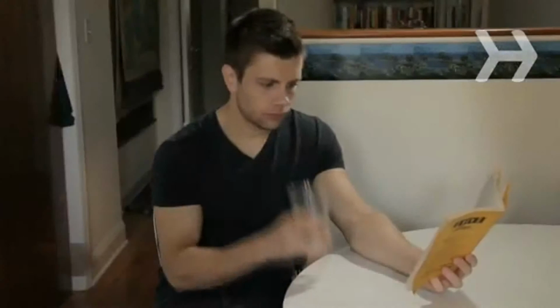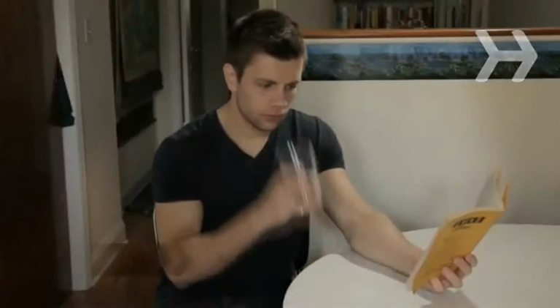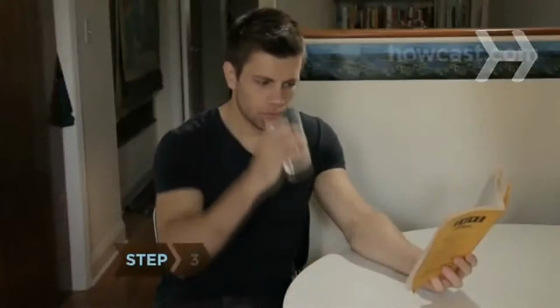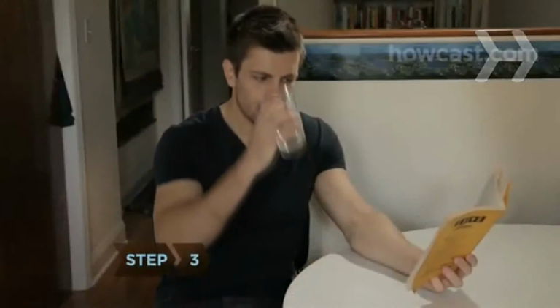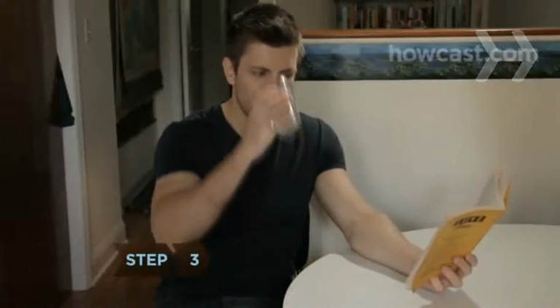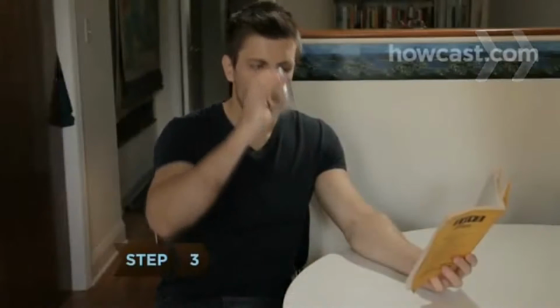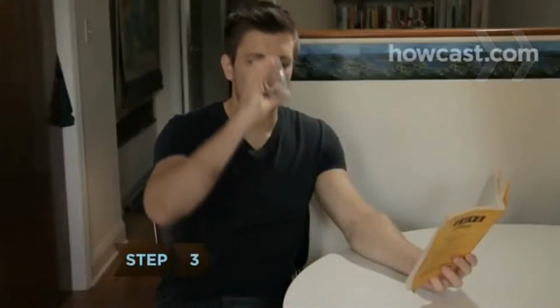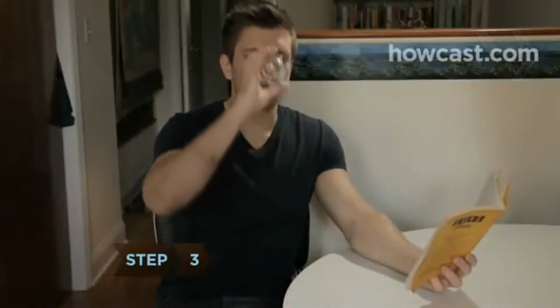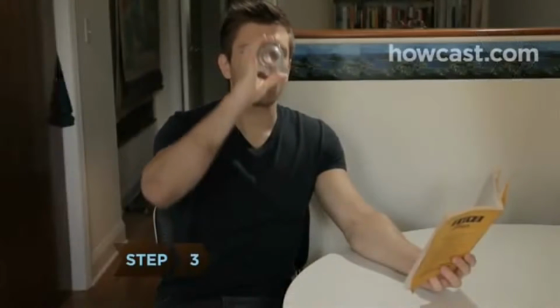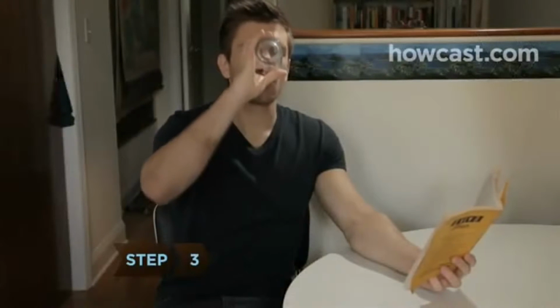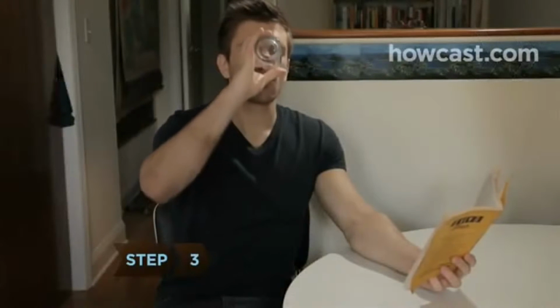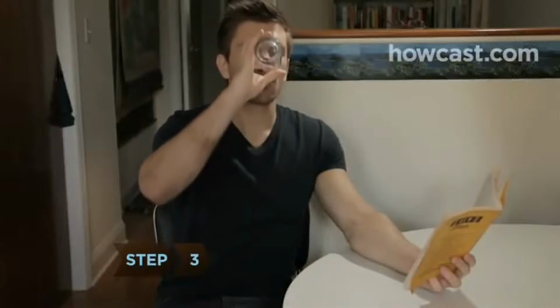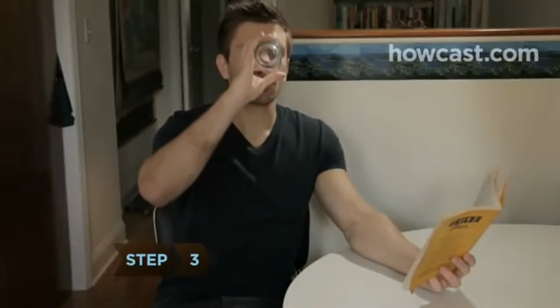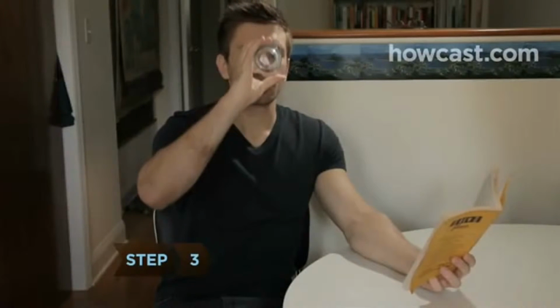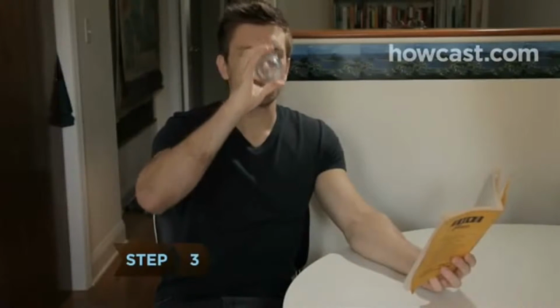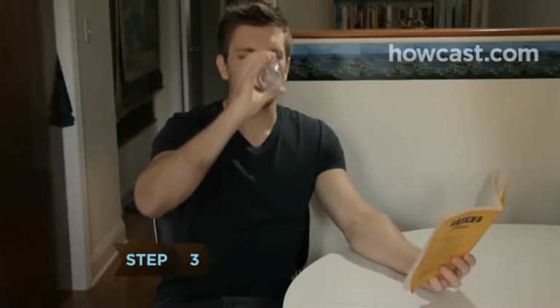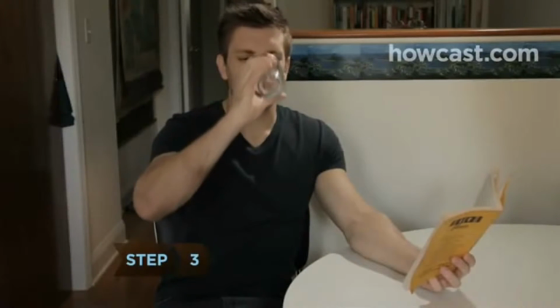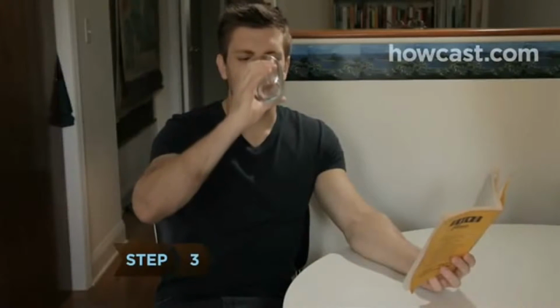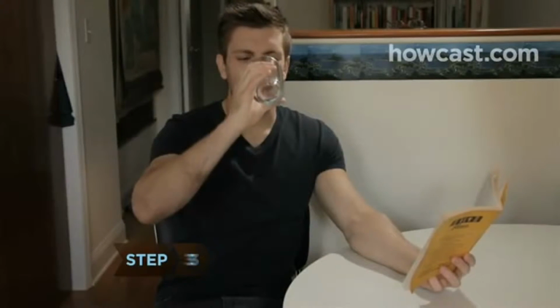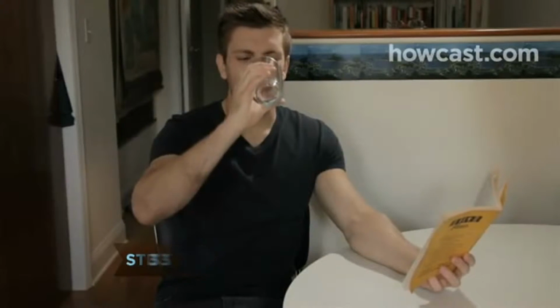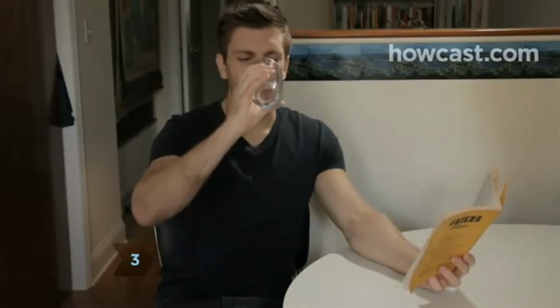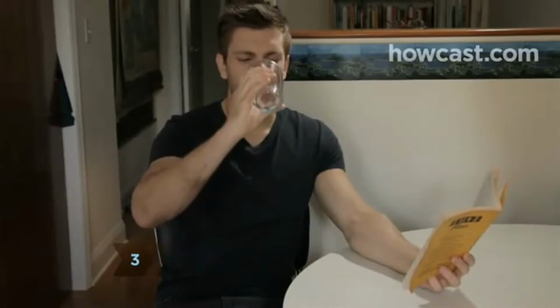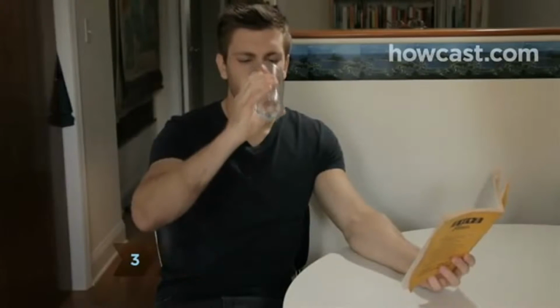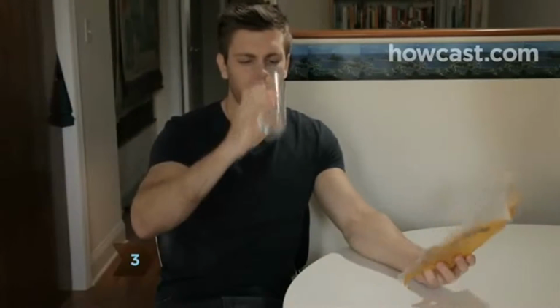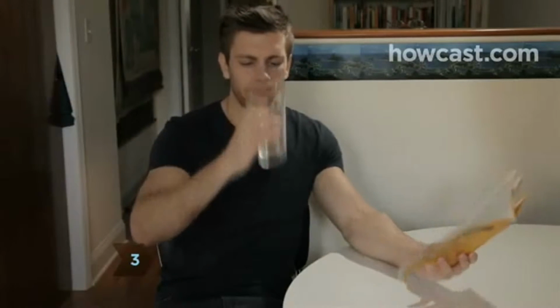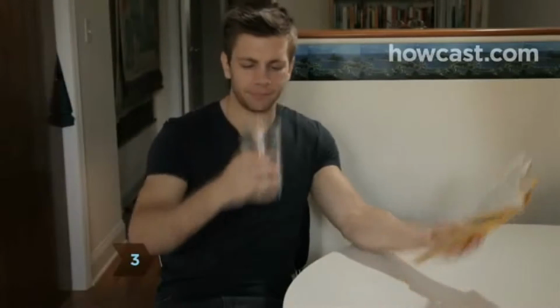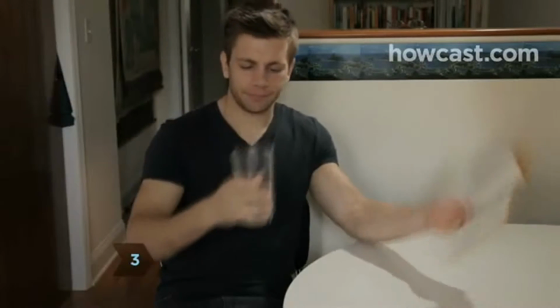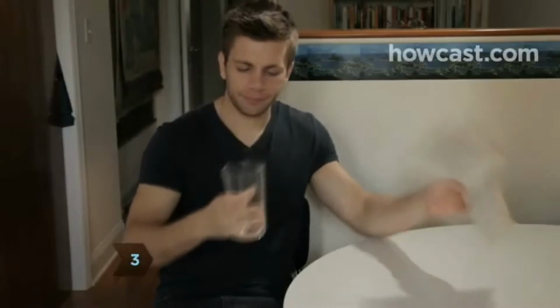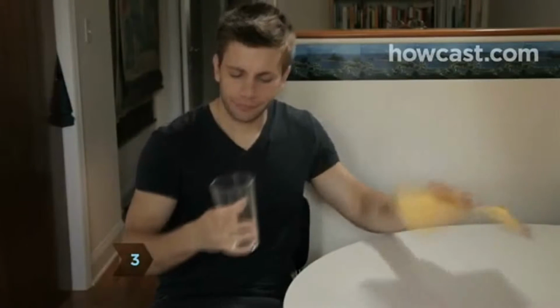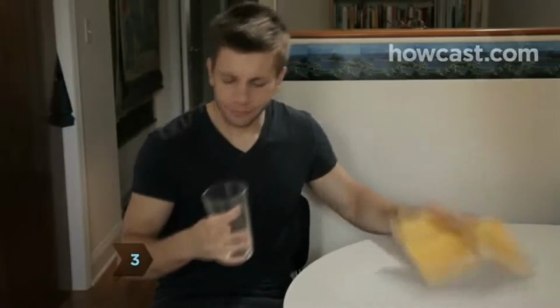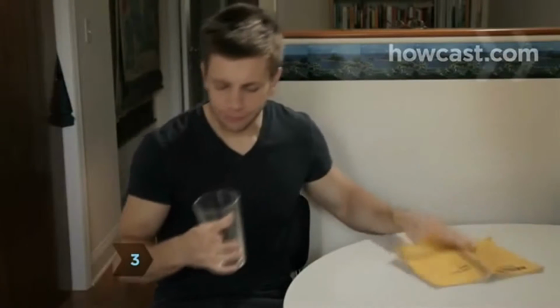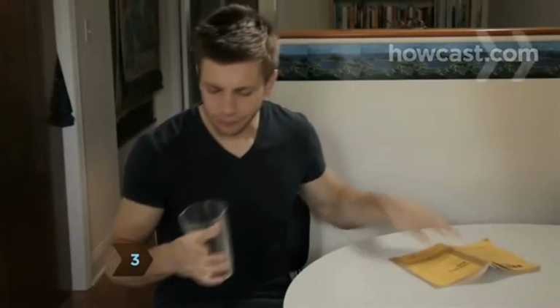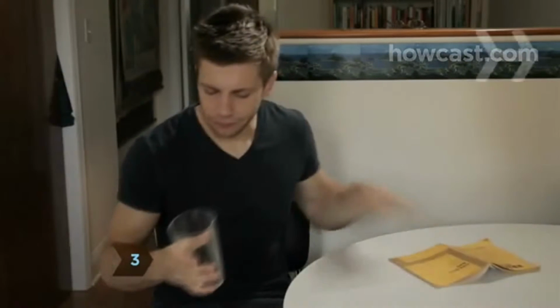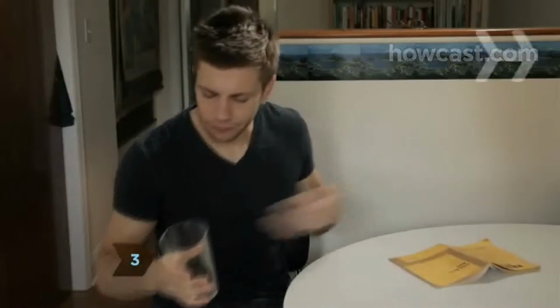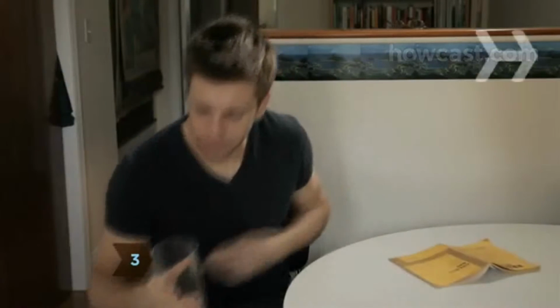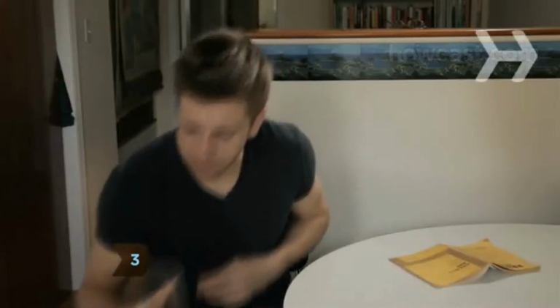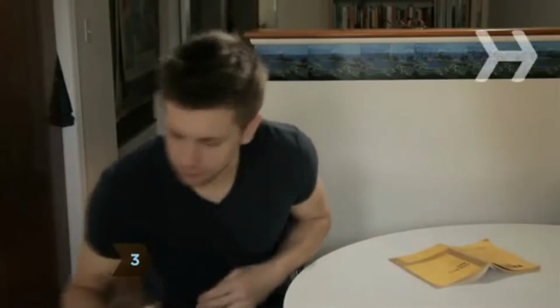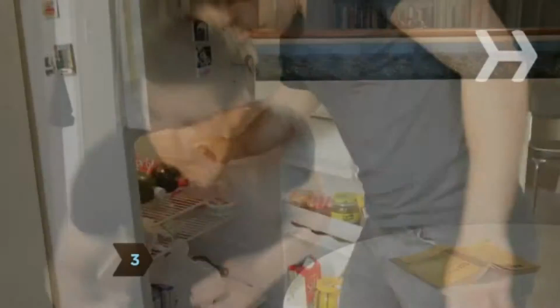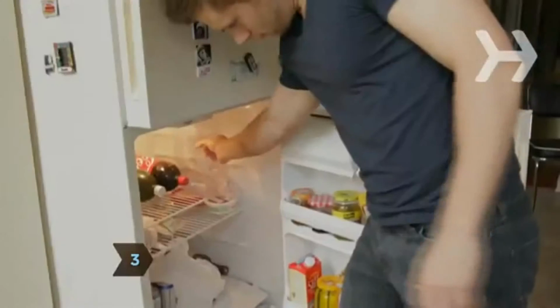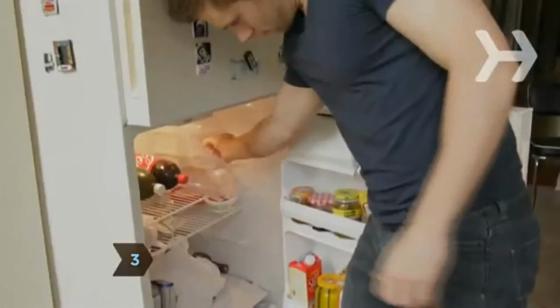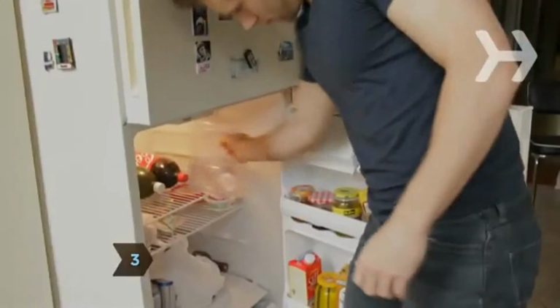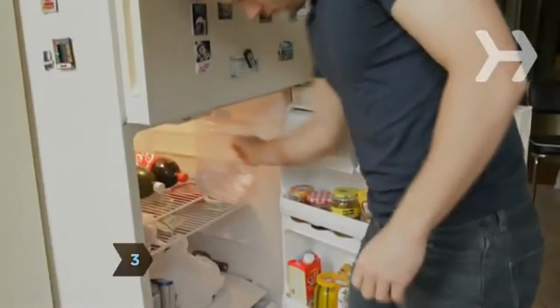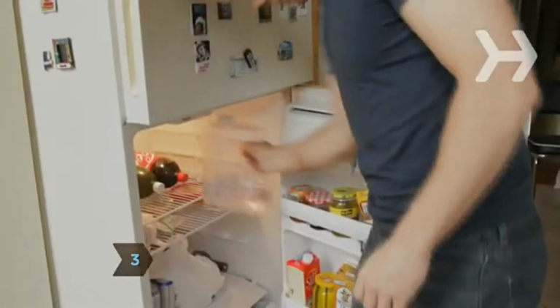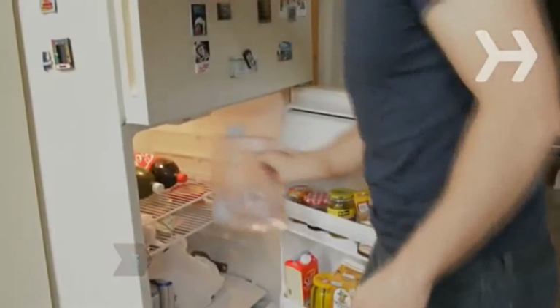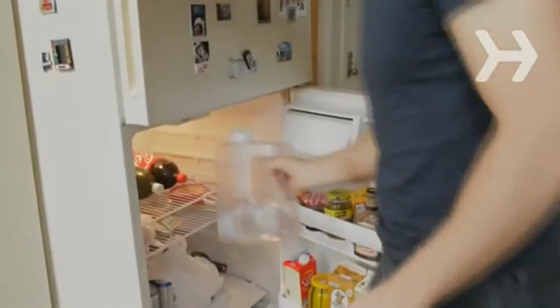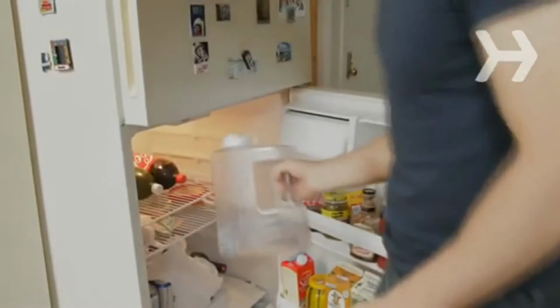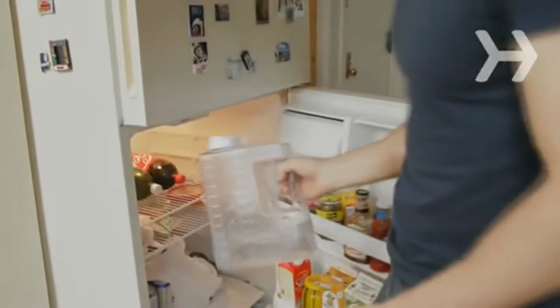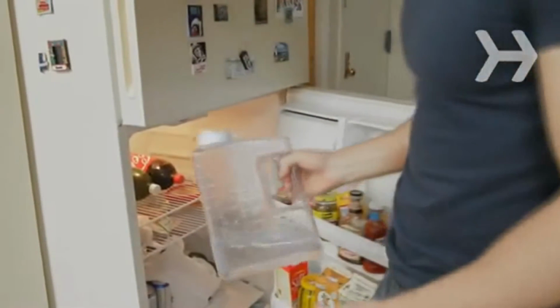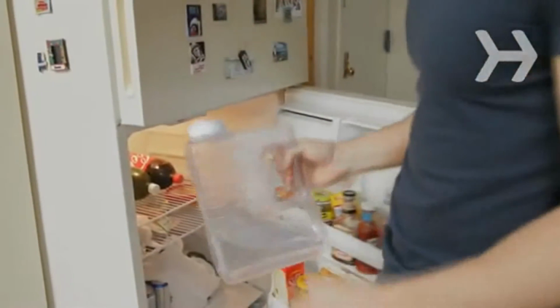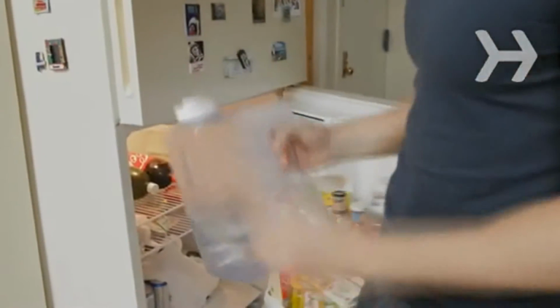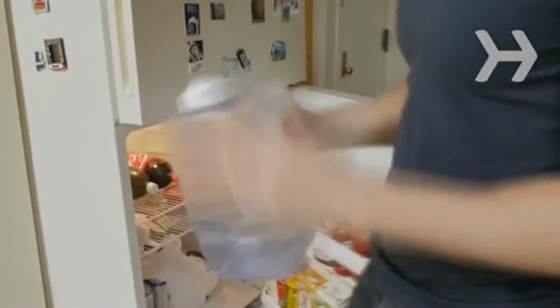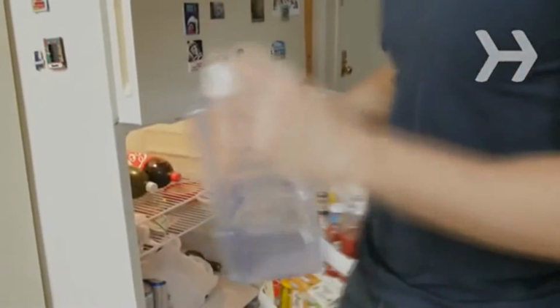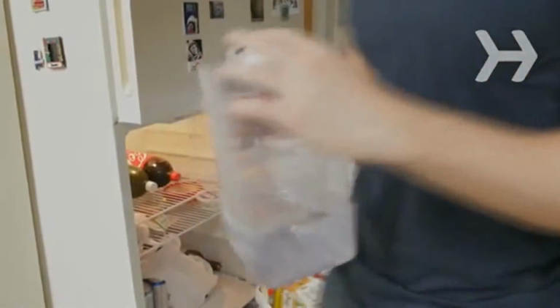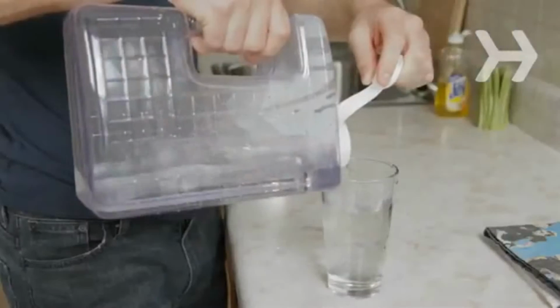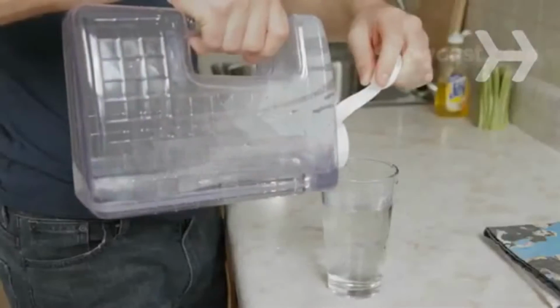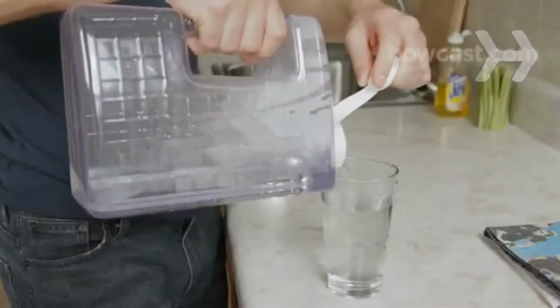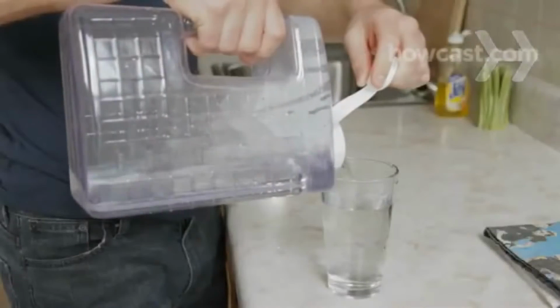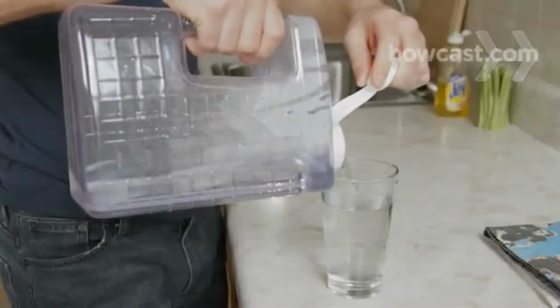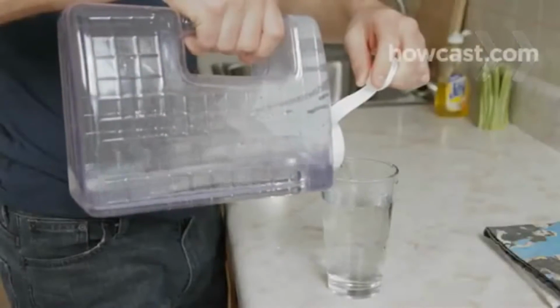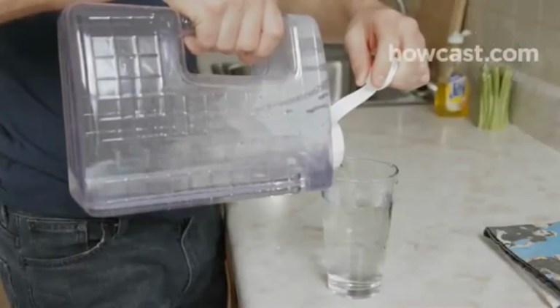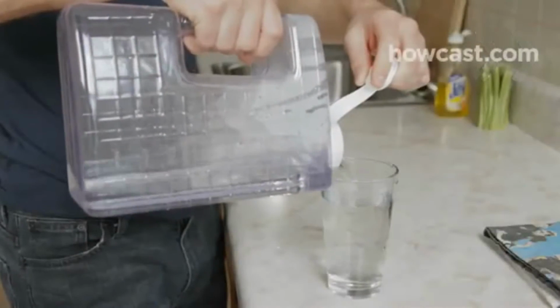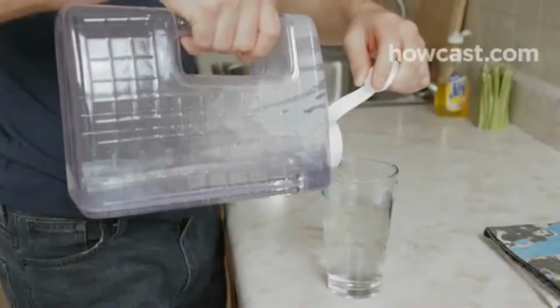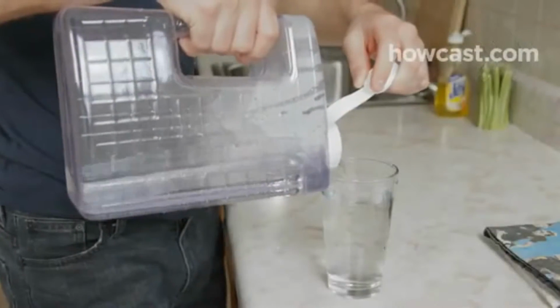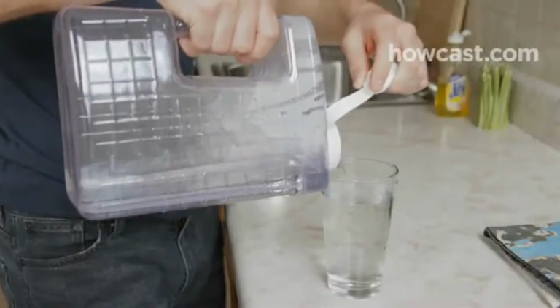Step 3. If you drink tap water at home, keep a jug of it in the fridge so you don't have to run the water until it's cold.